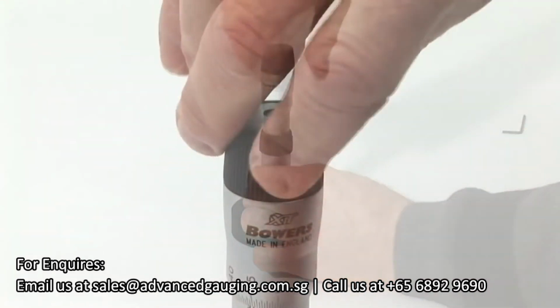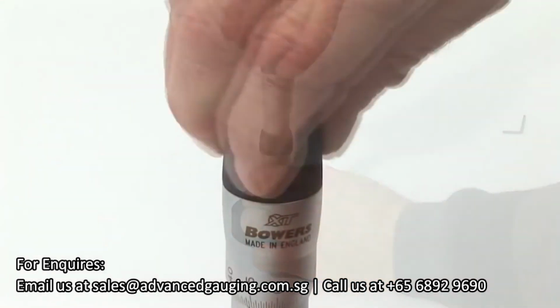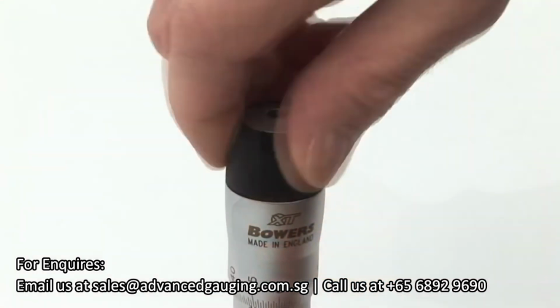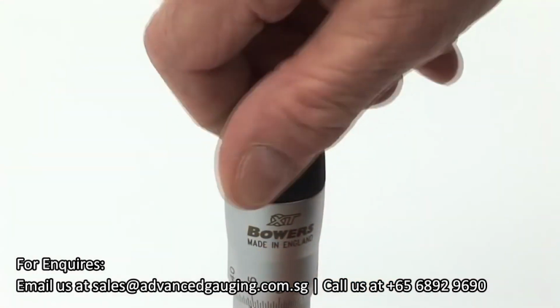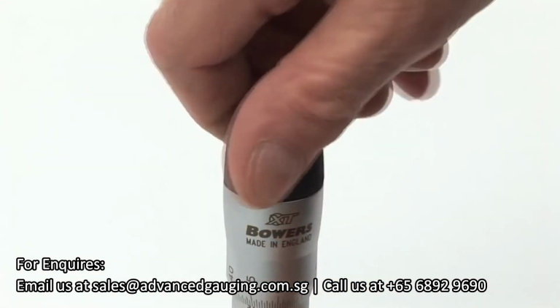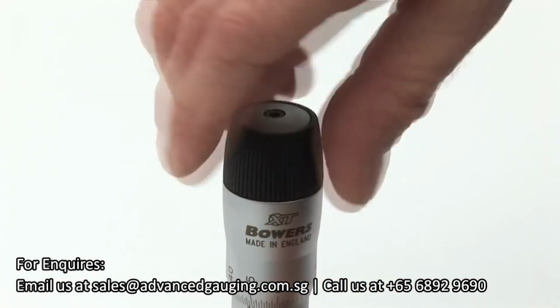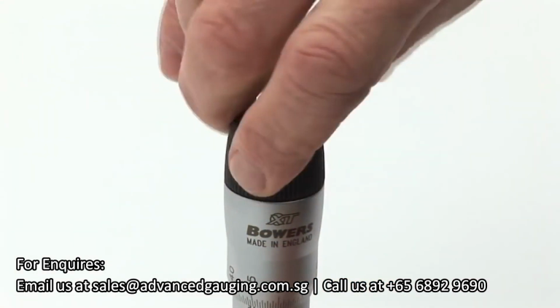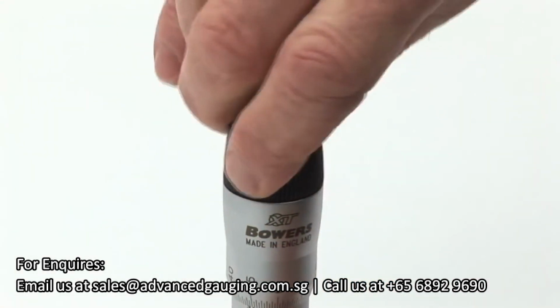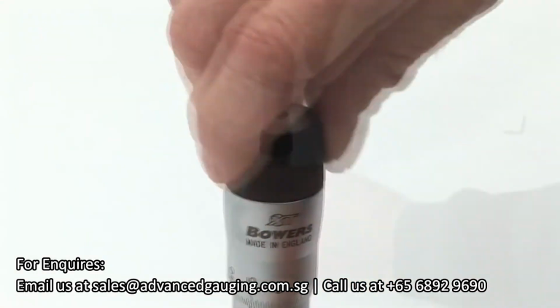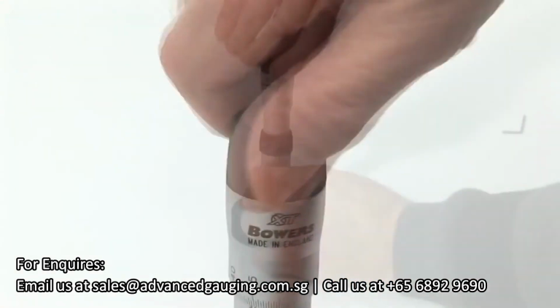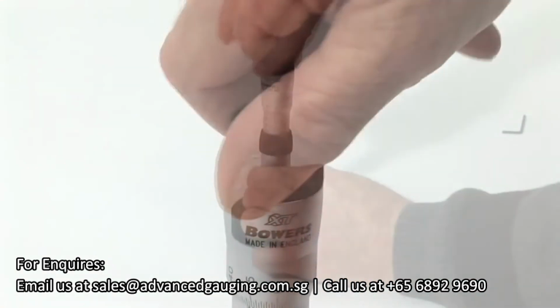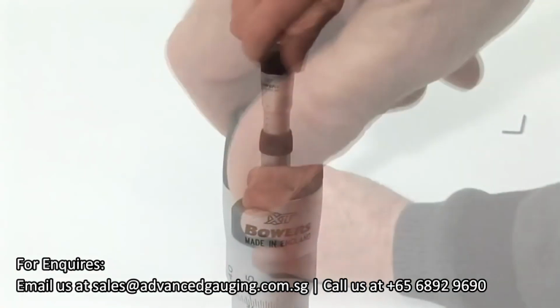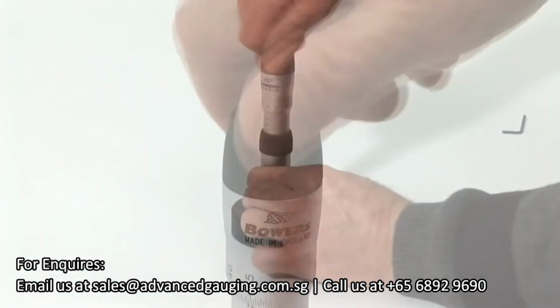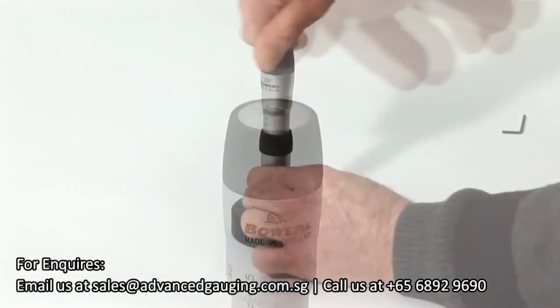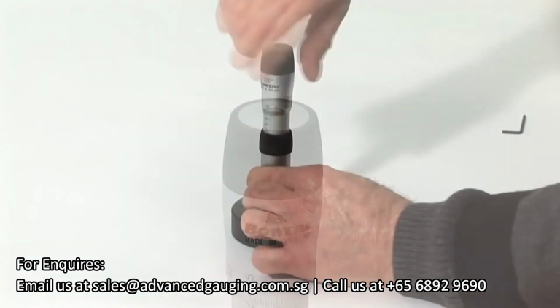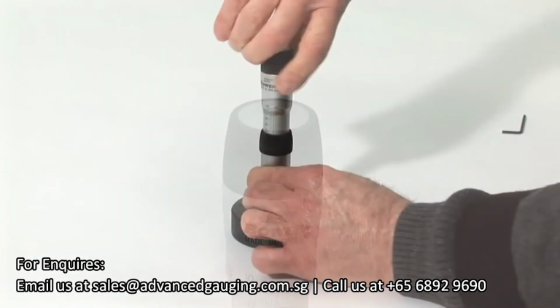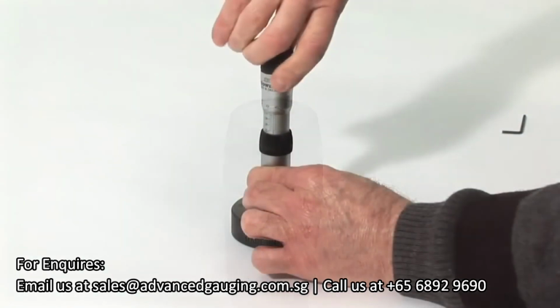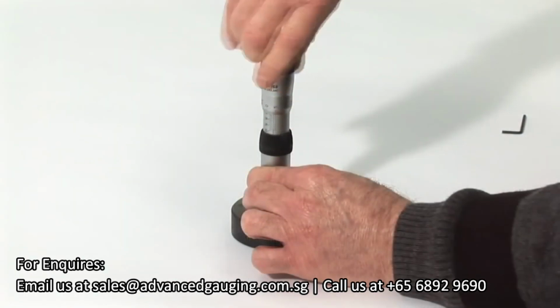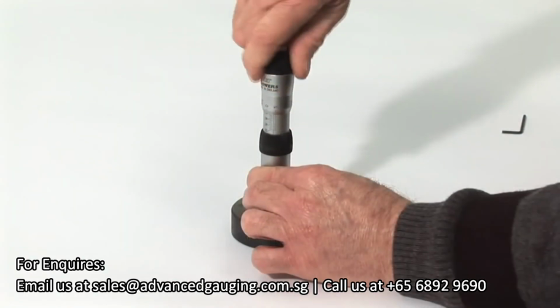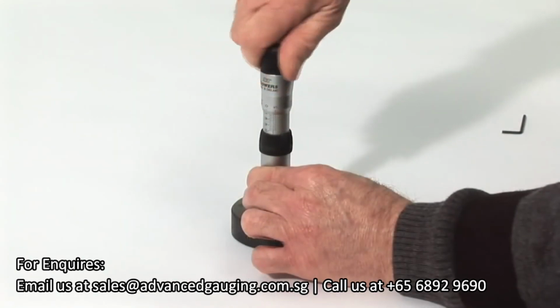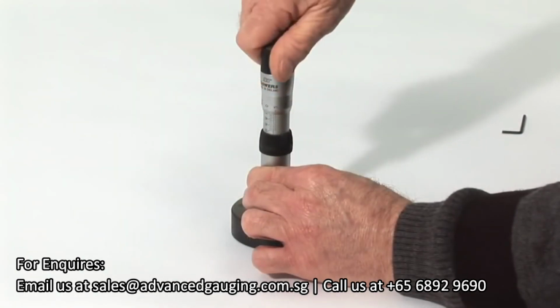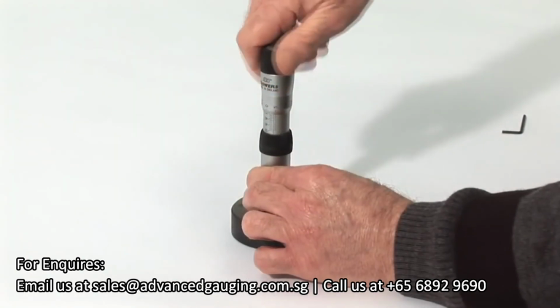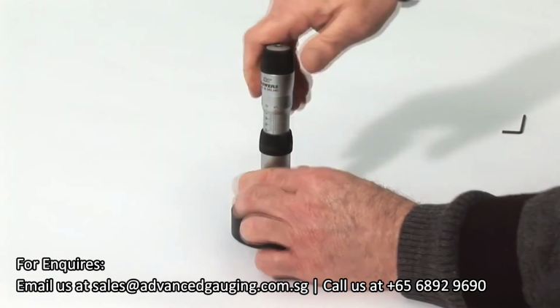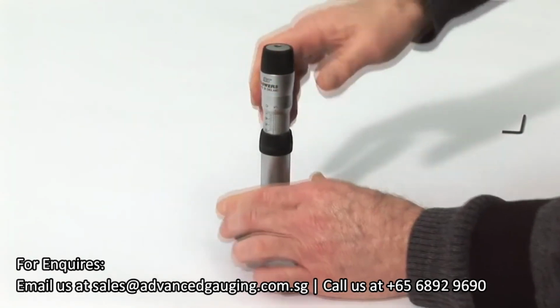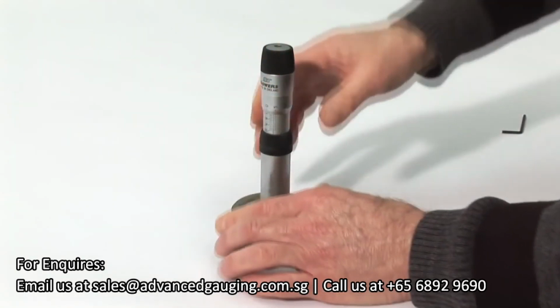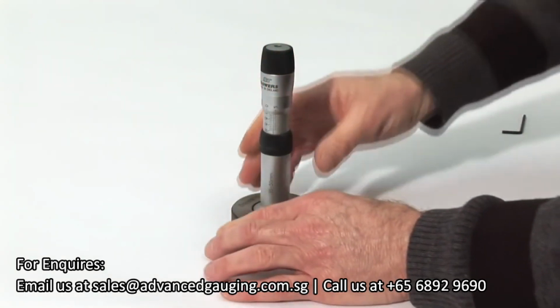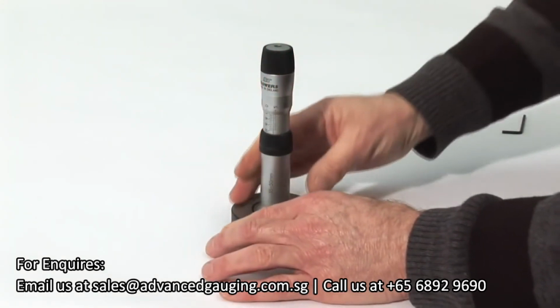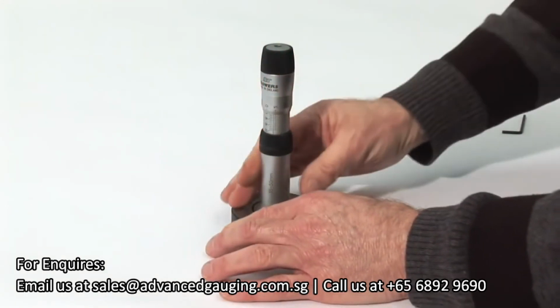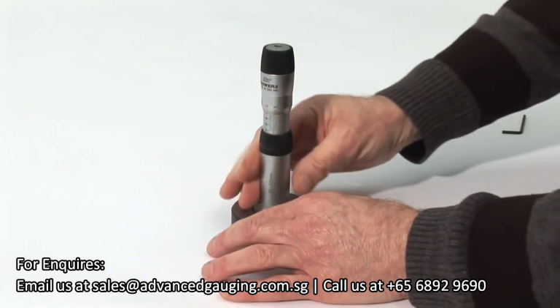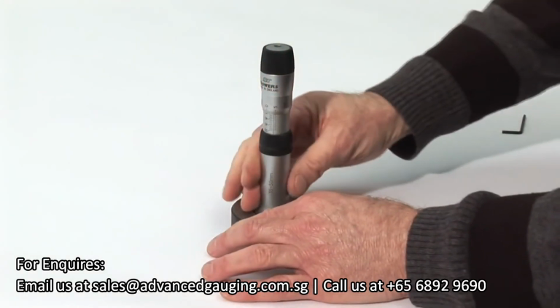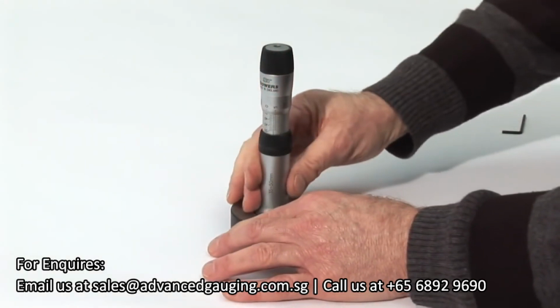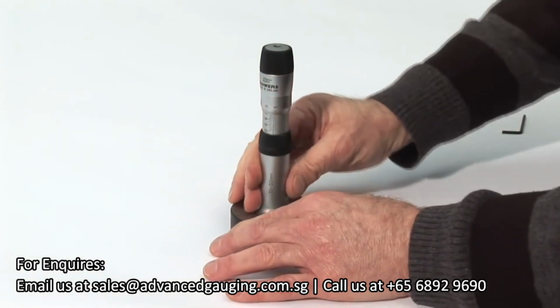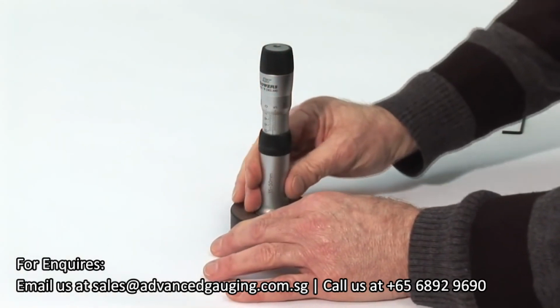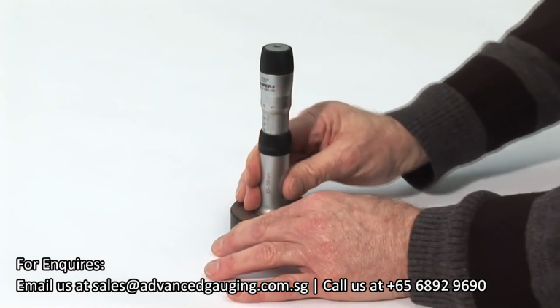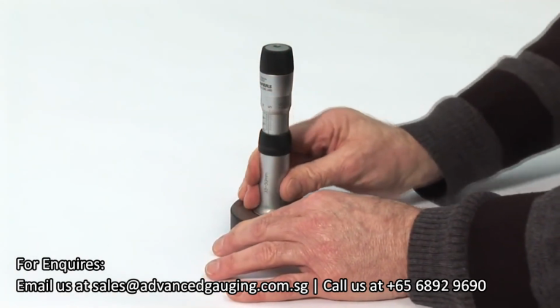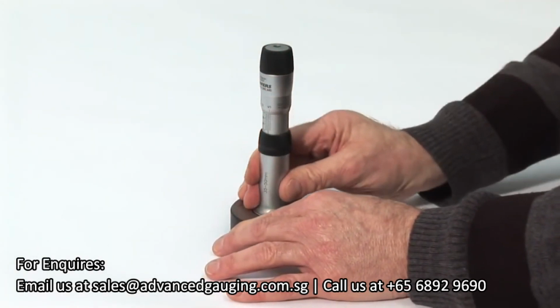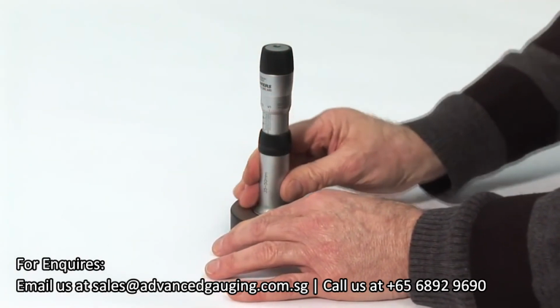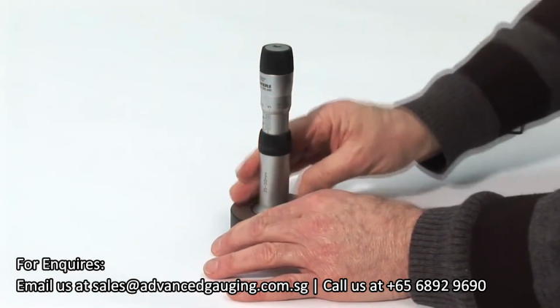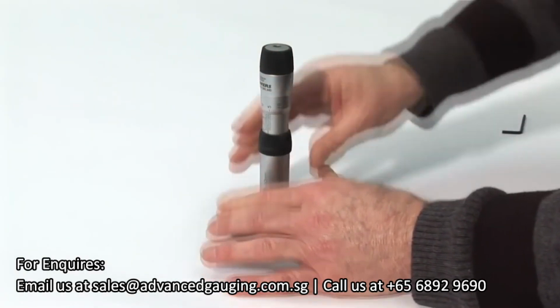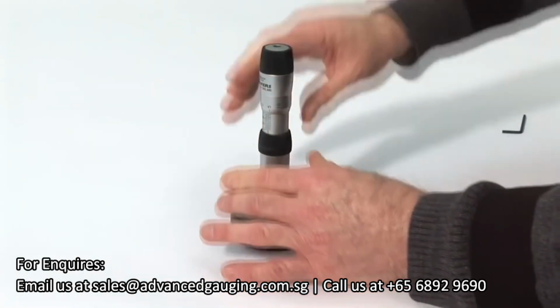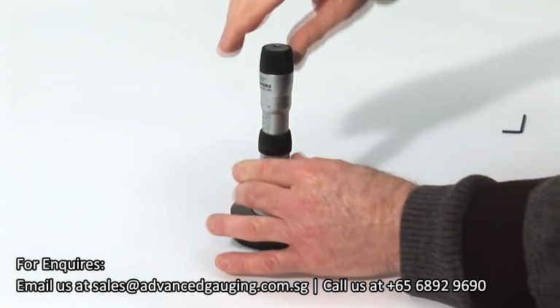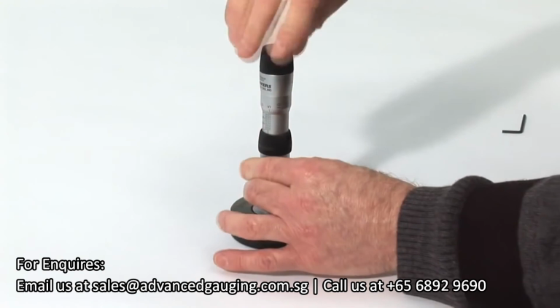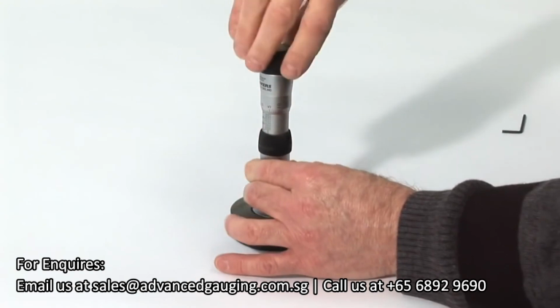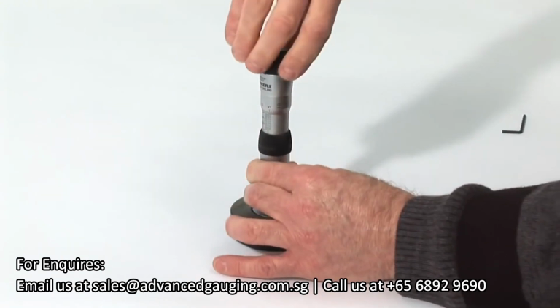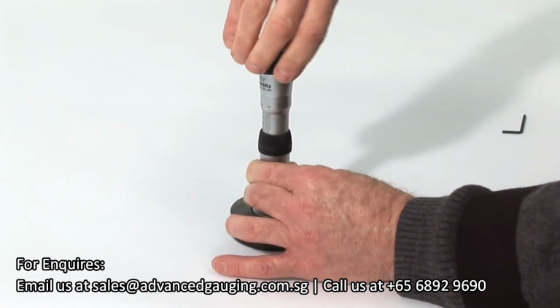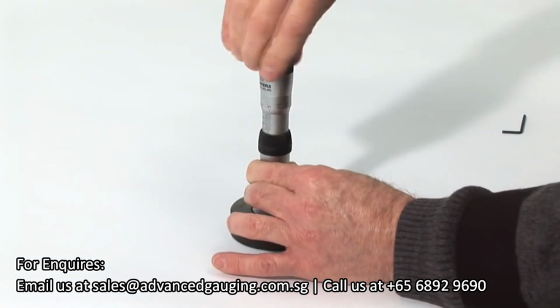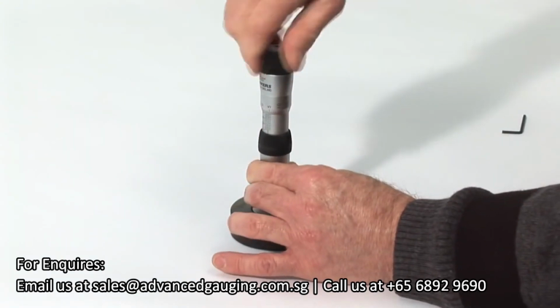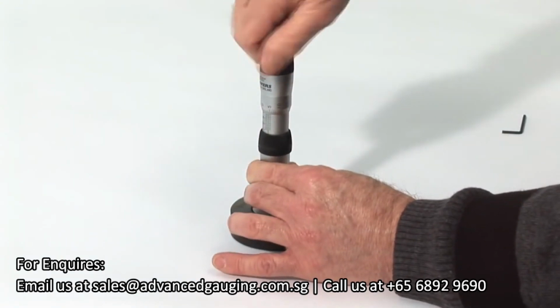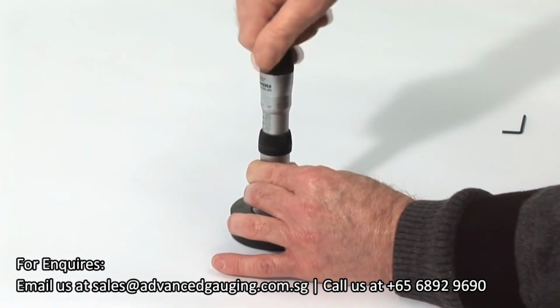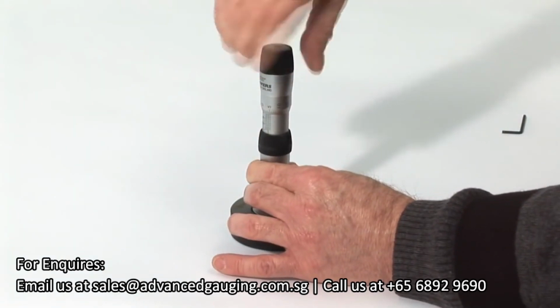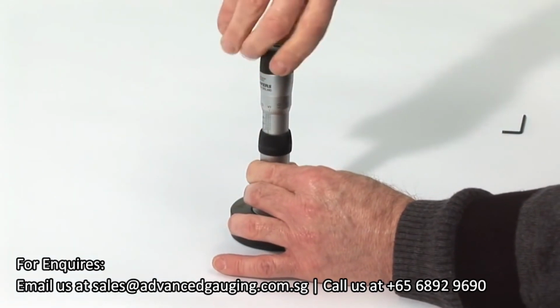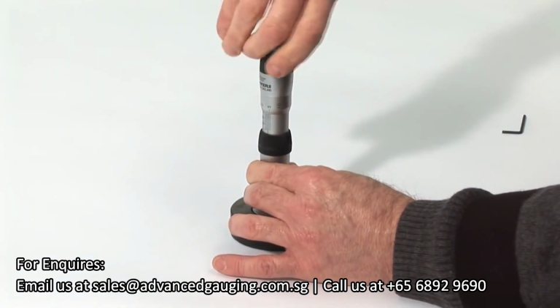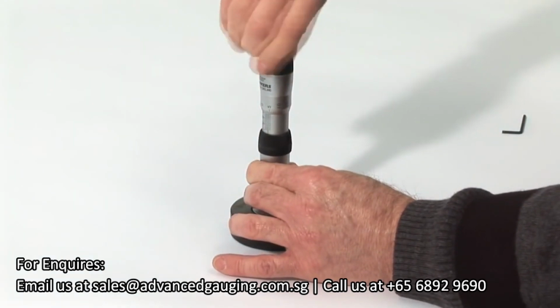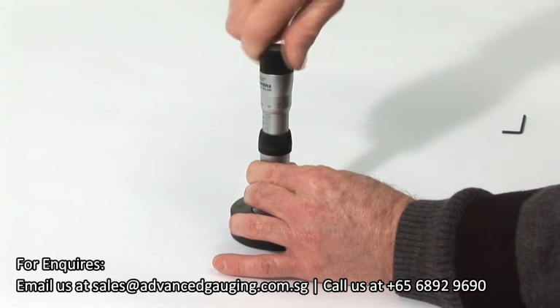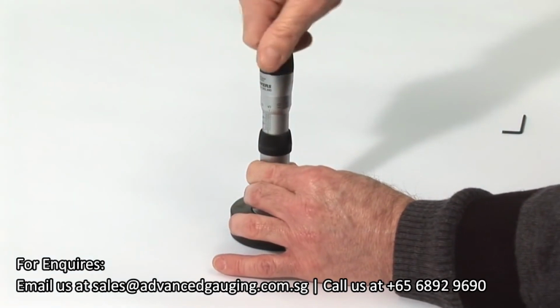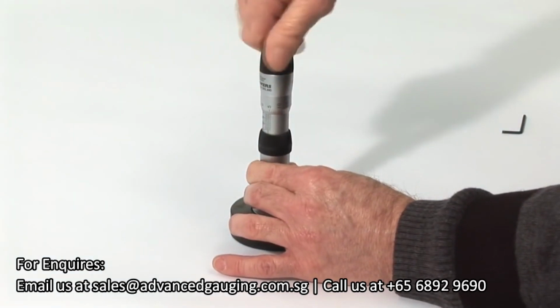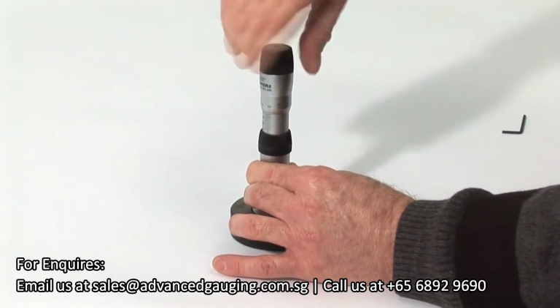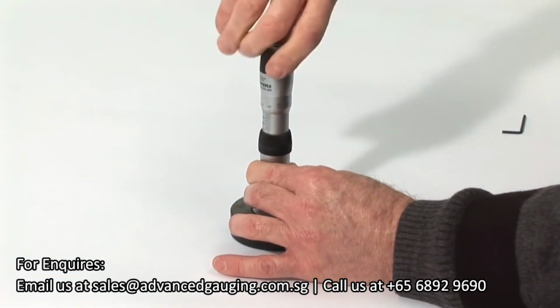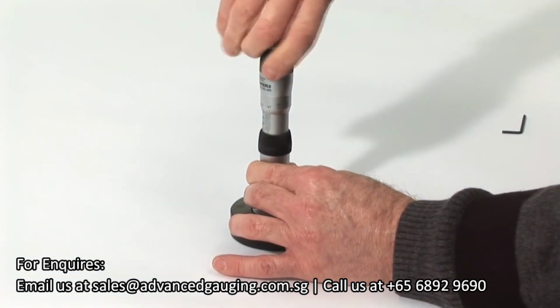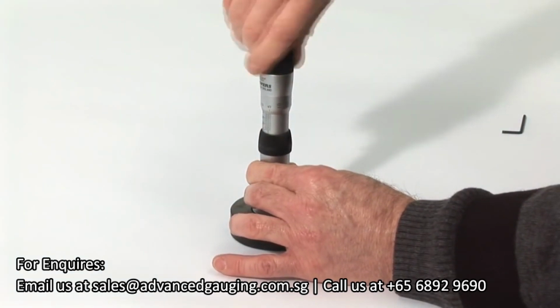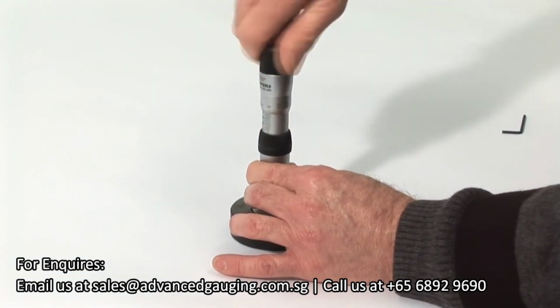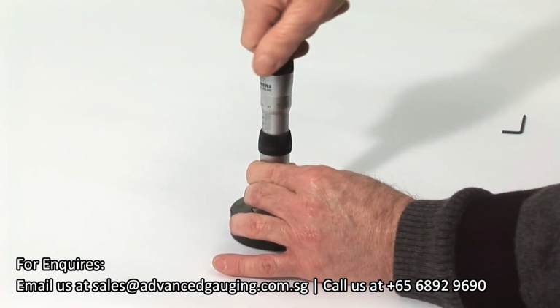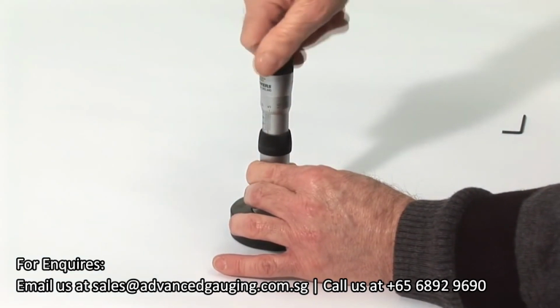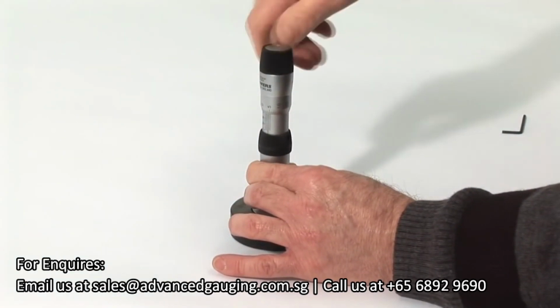At this stage, it is good practice to gently move the bore gauge in the ring and then apply a couple more clicks to the ratchet.